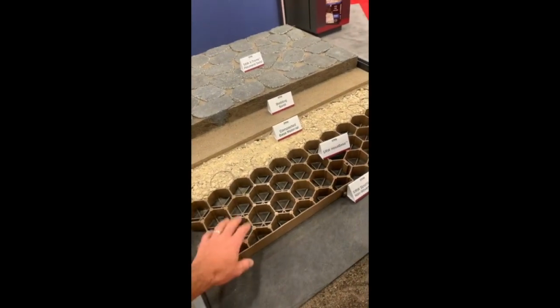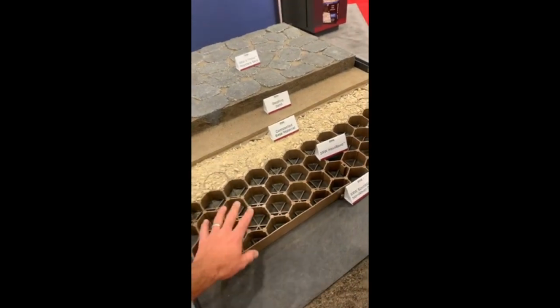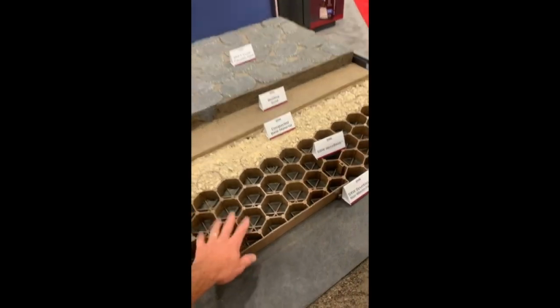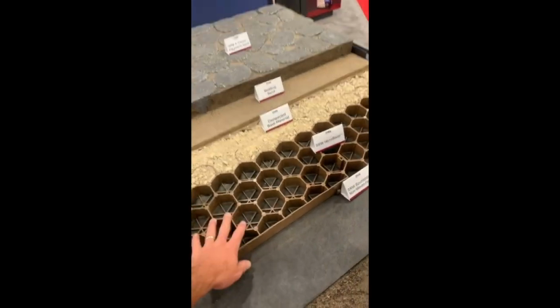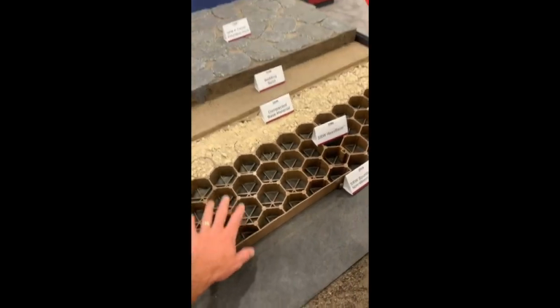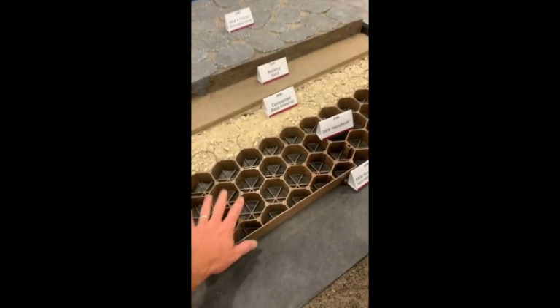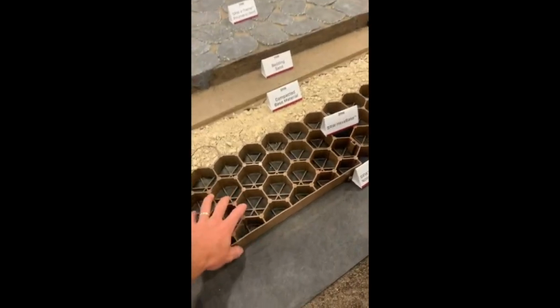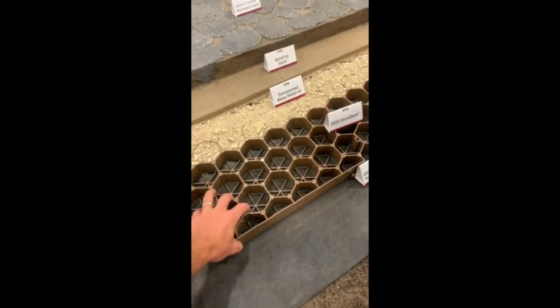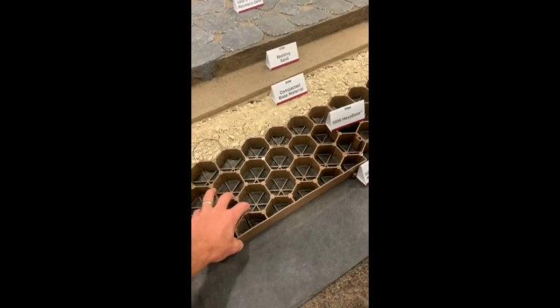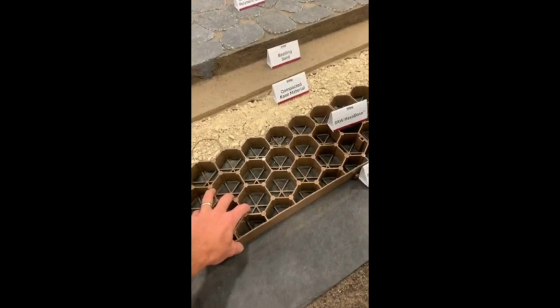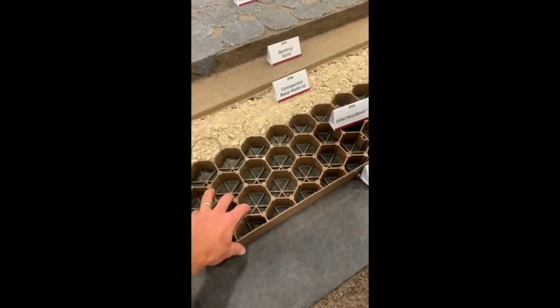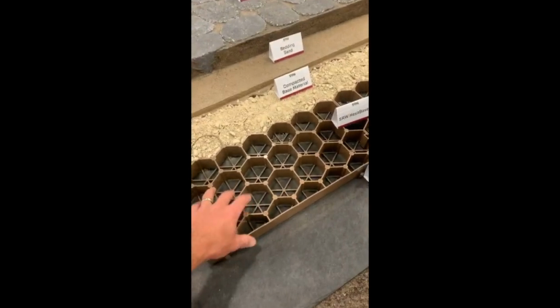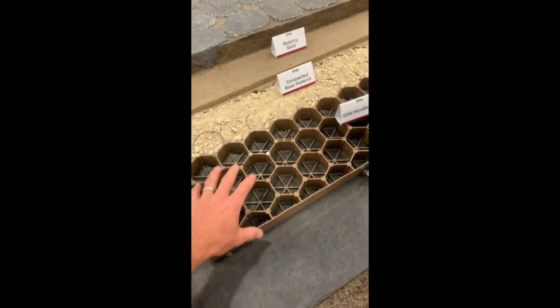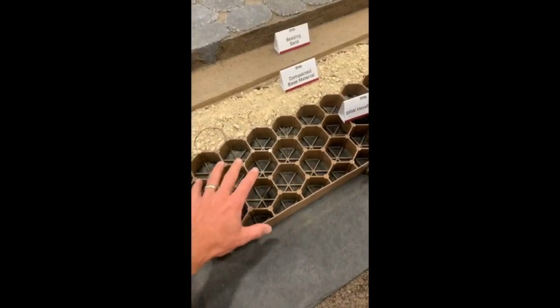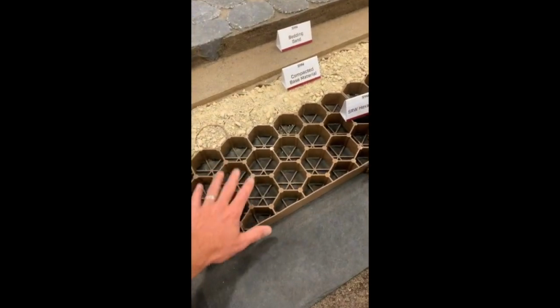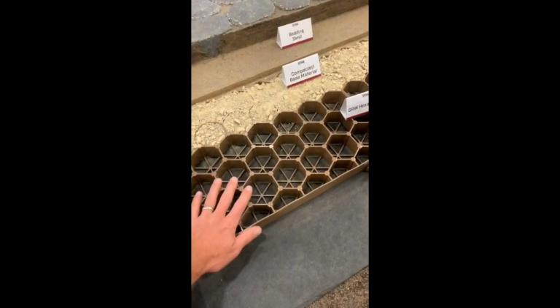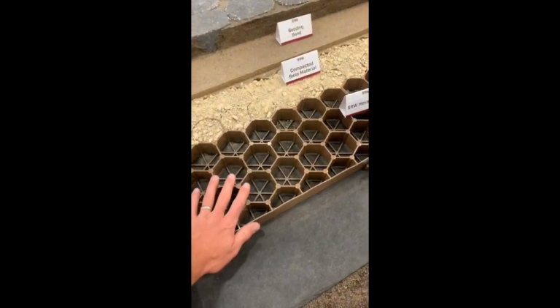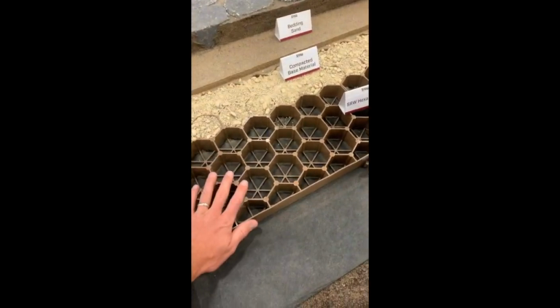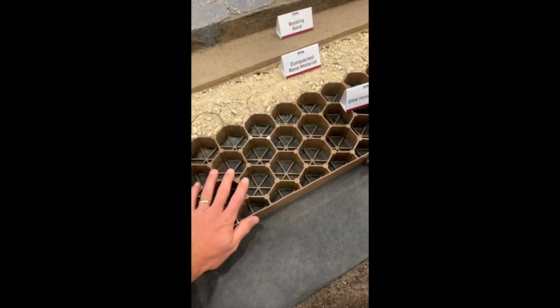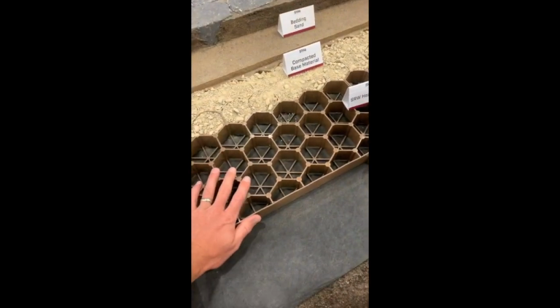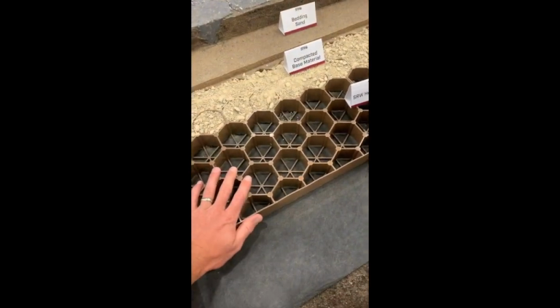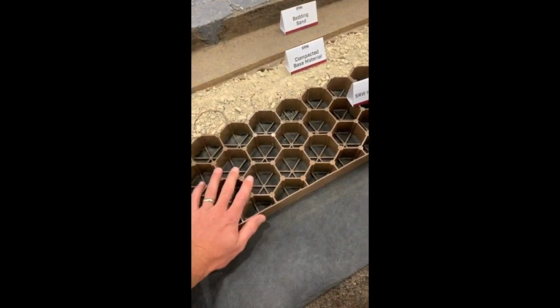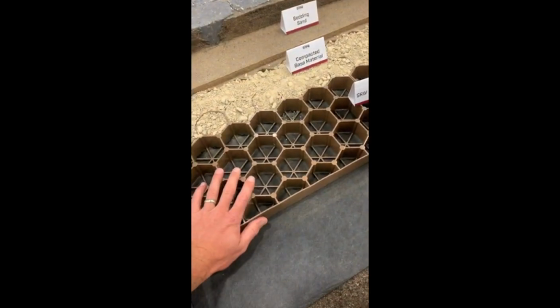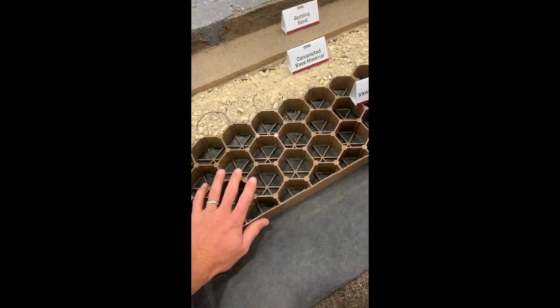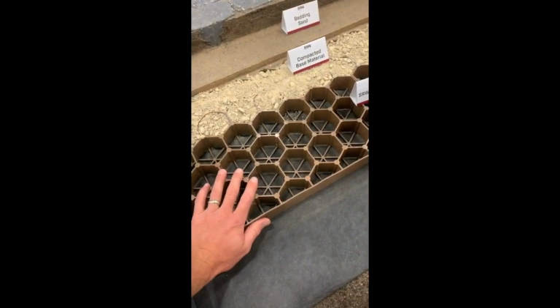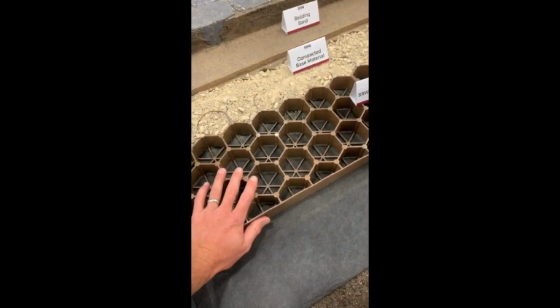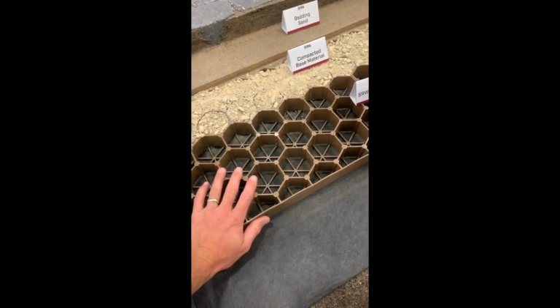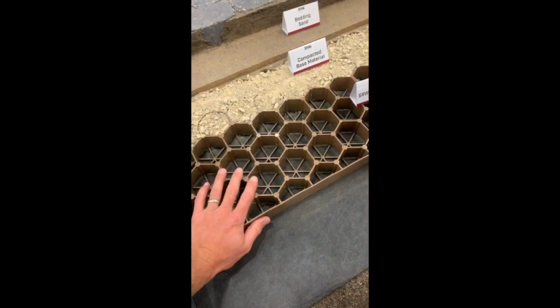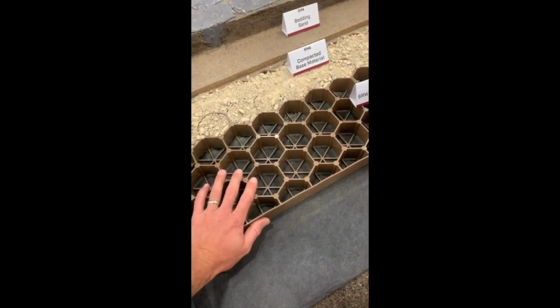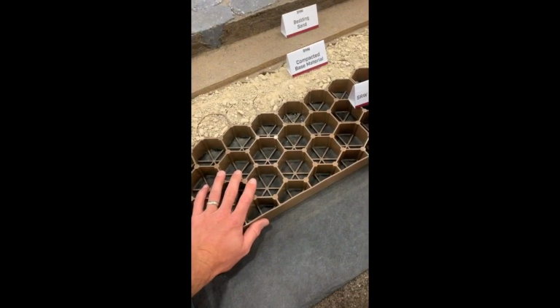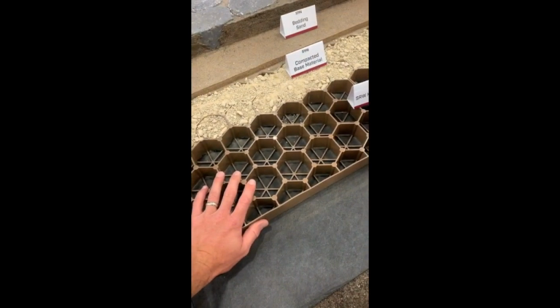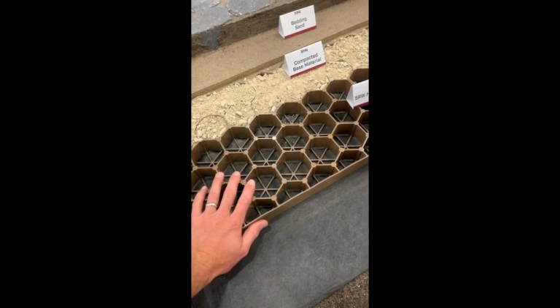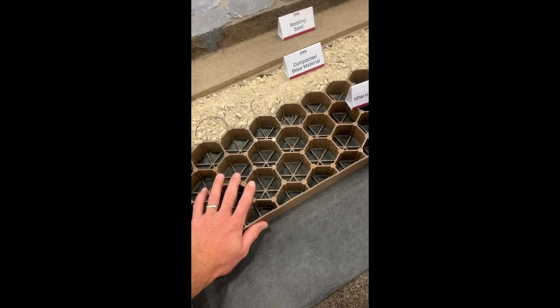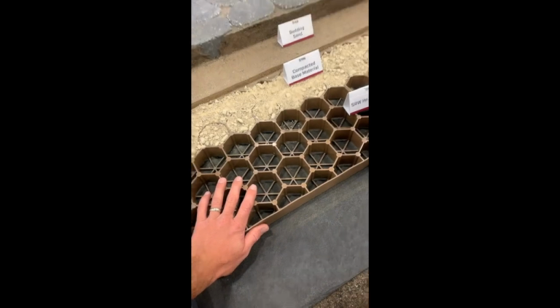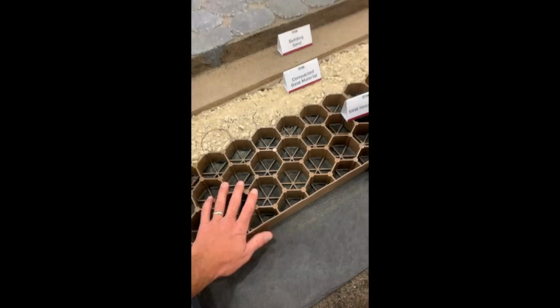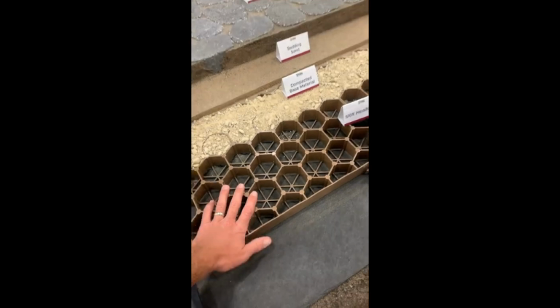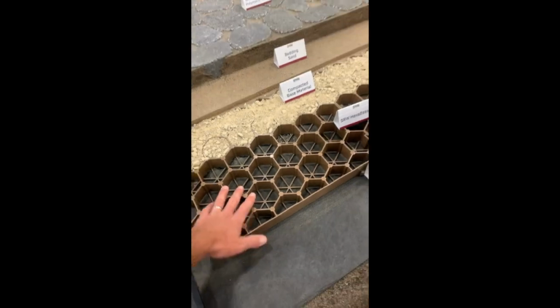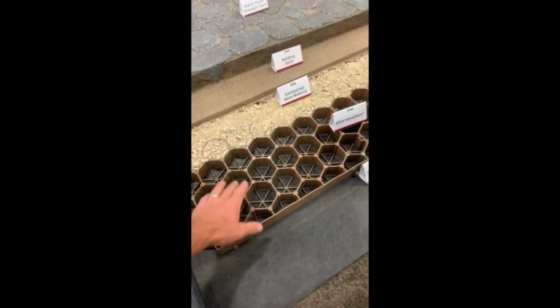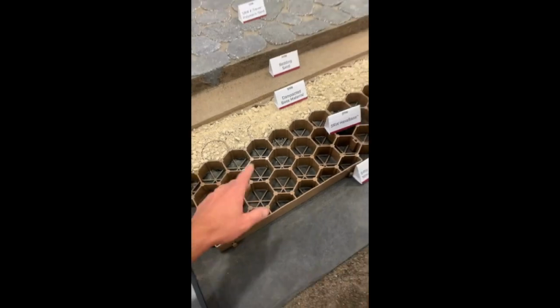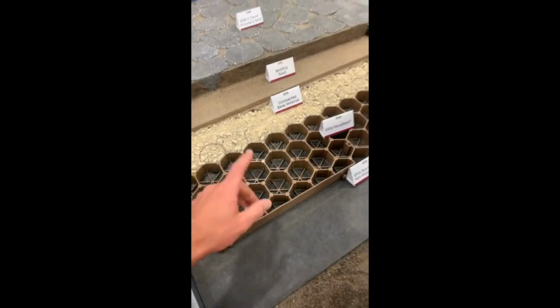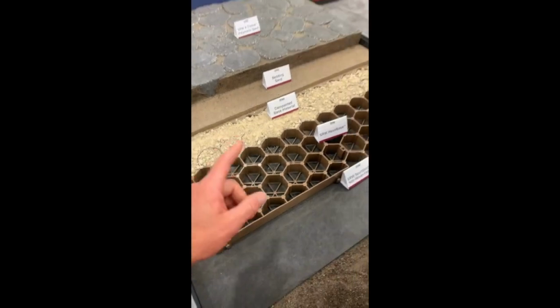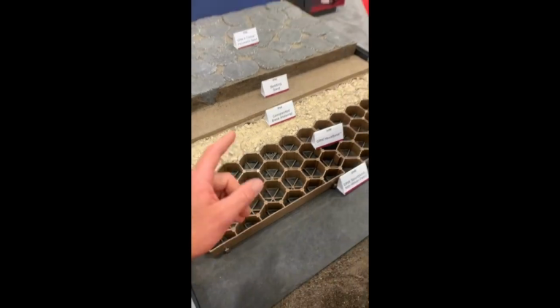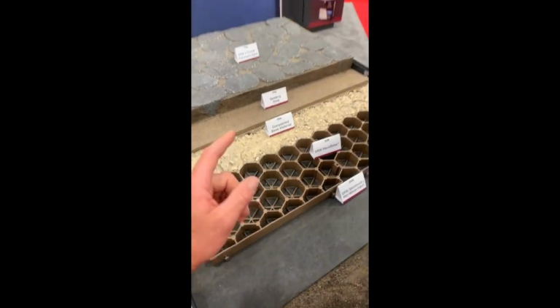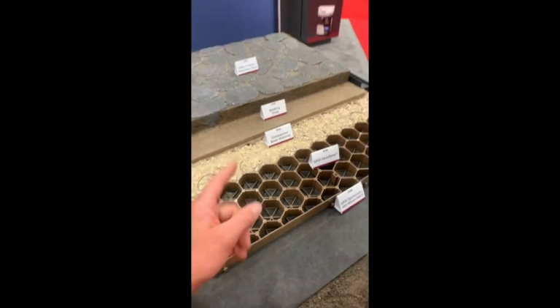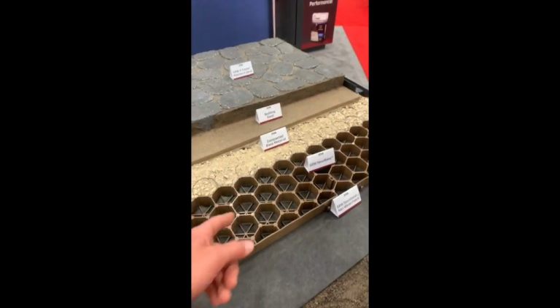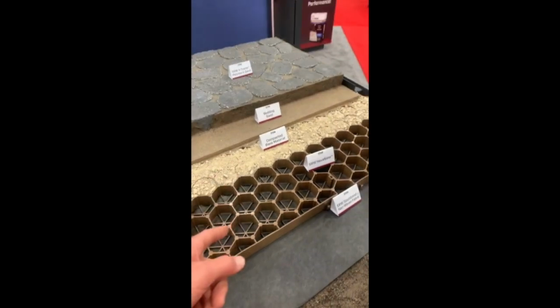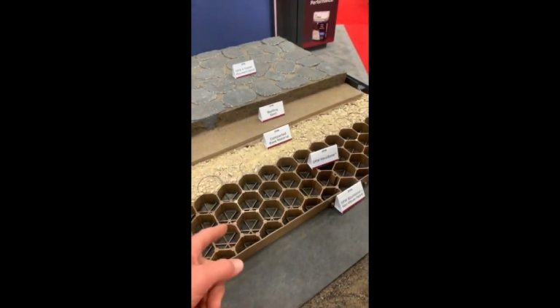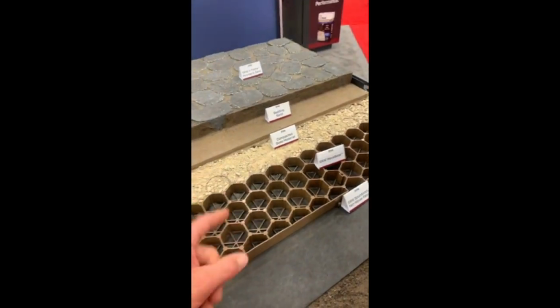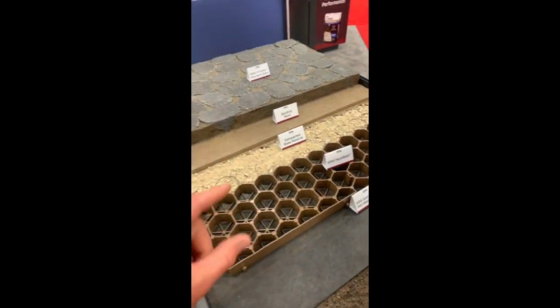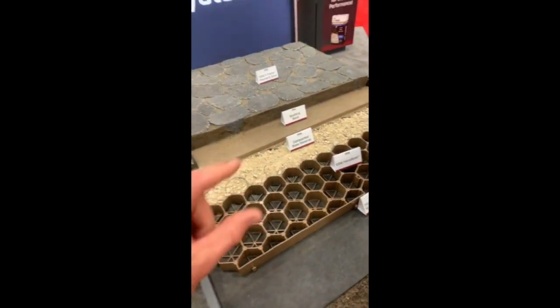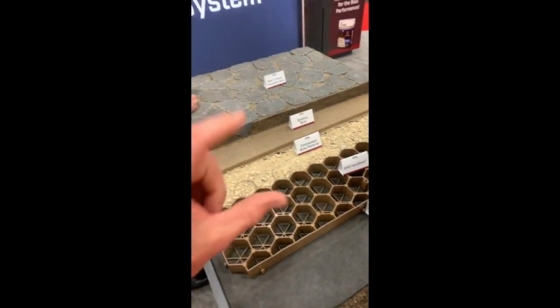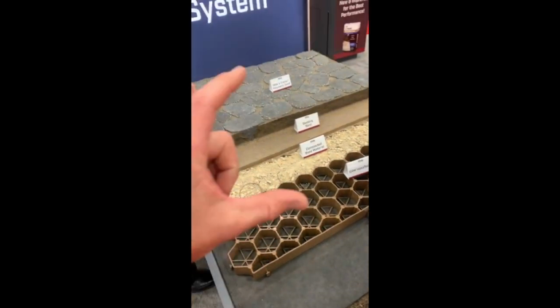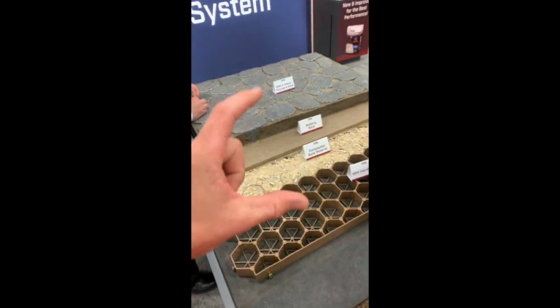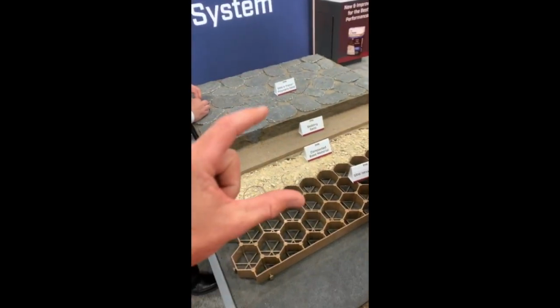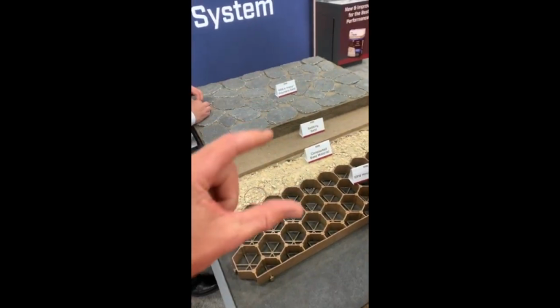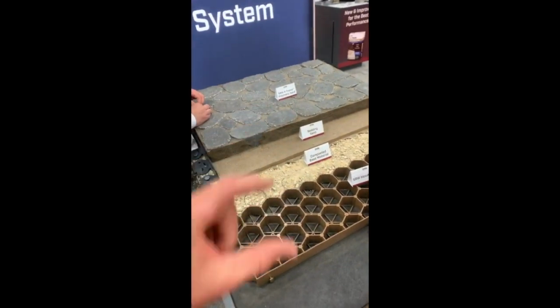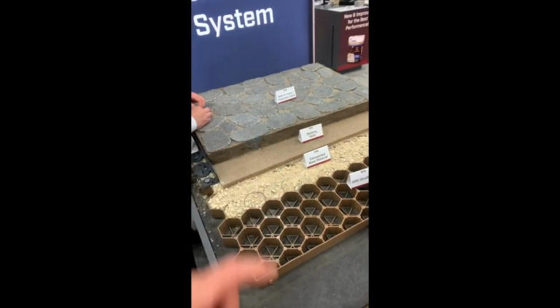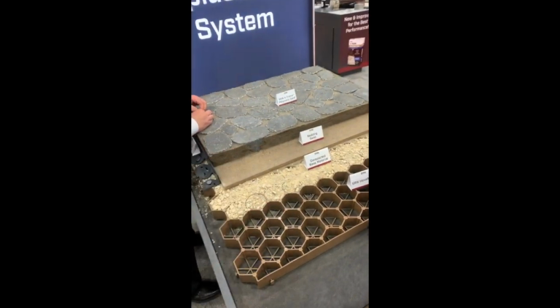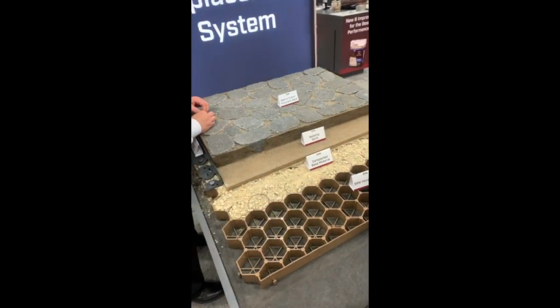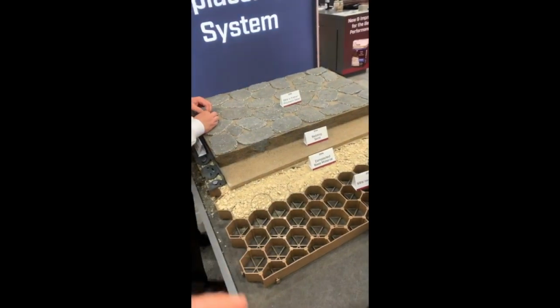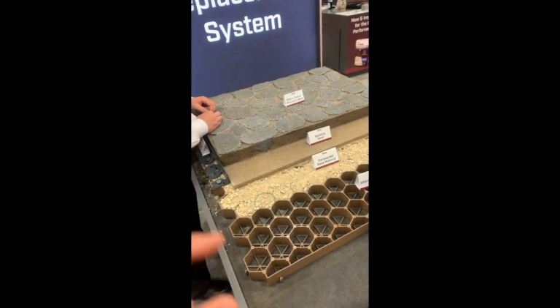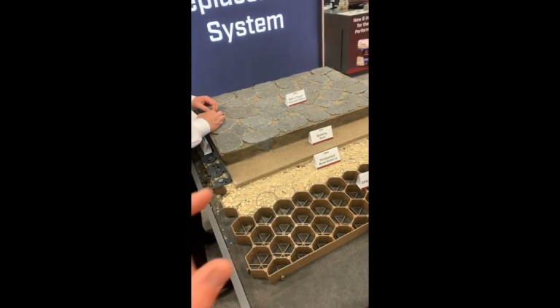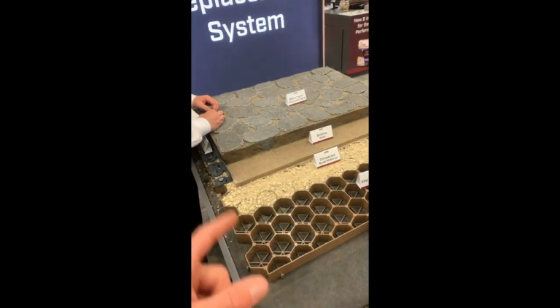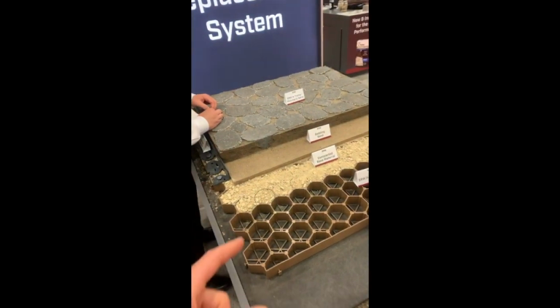They sell these to use just as grass paver parking. So using it to thin up your base — I like this.